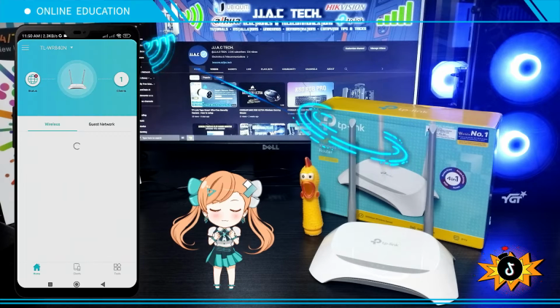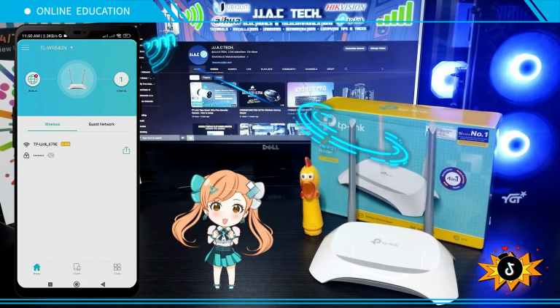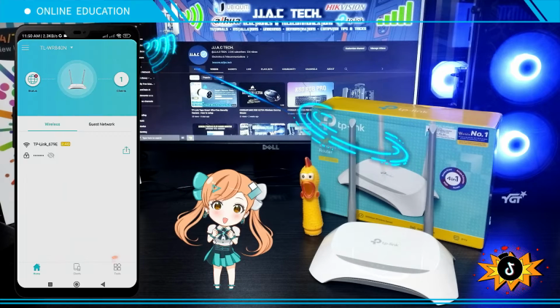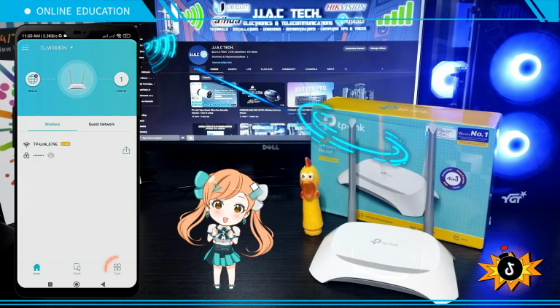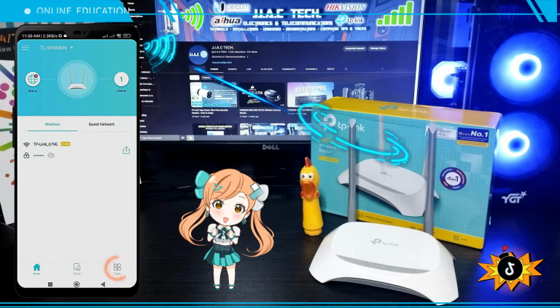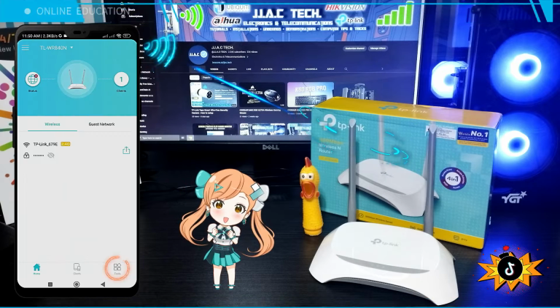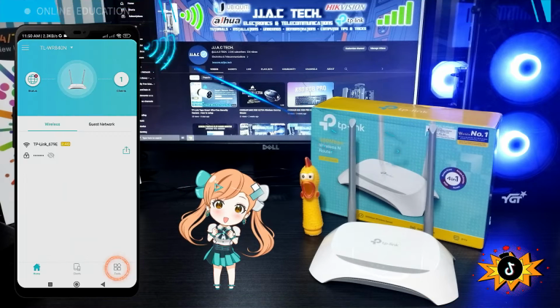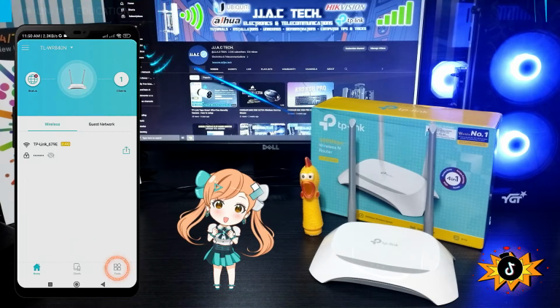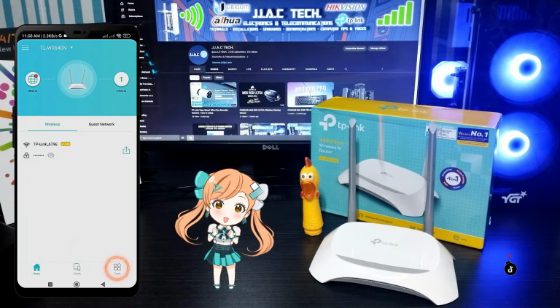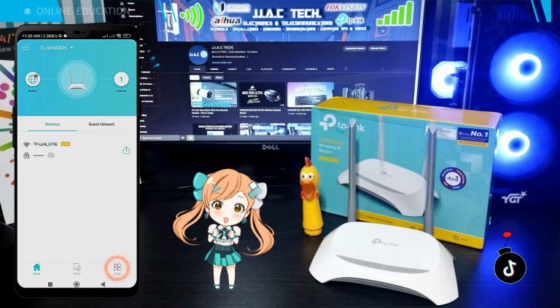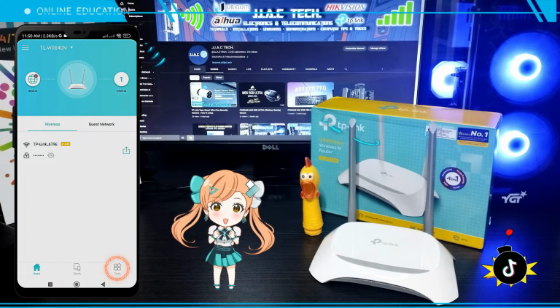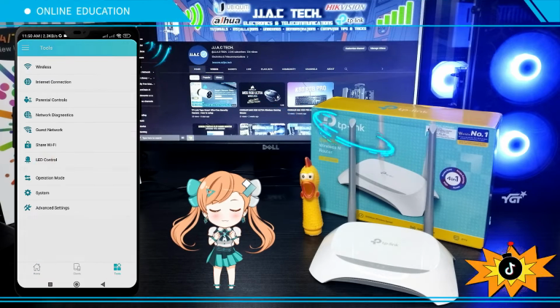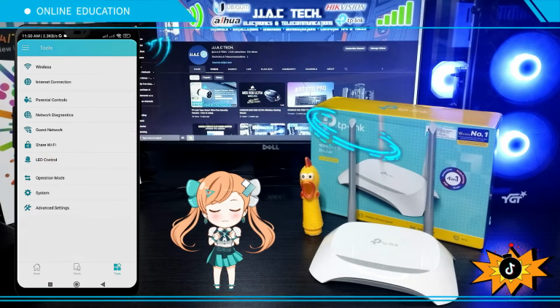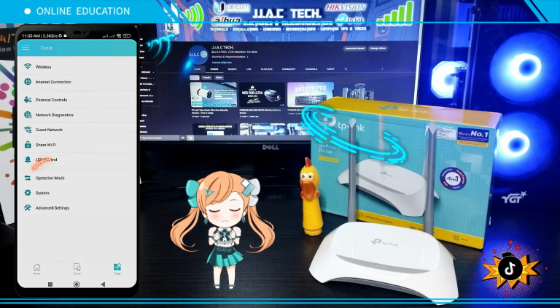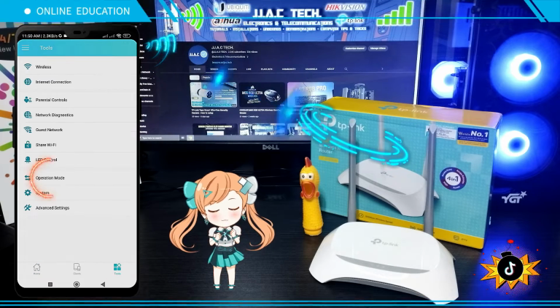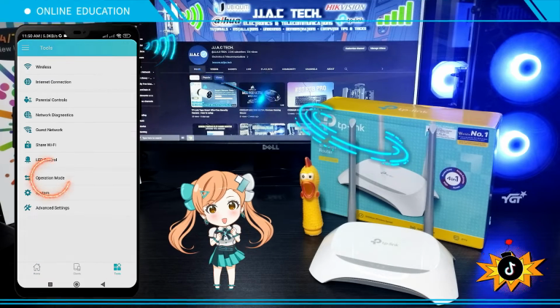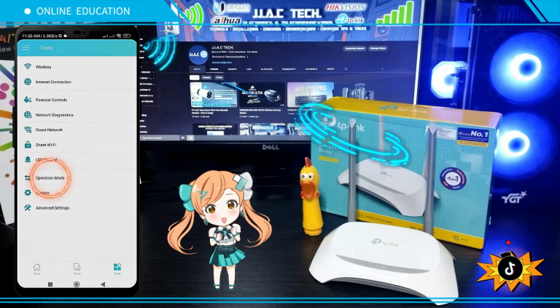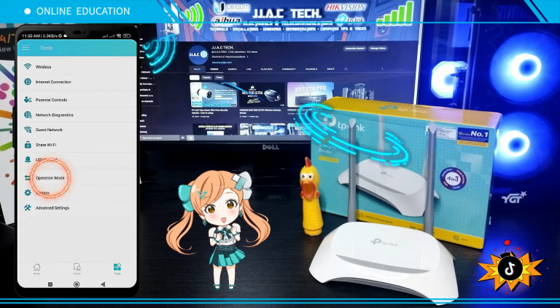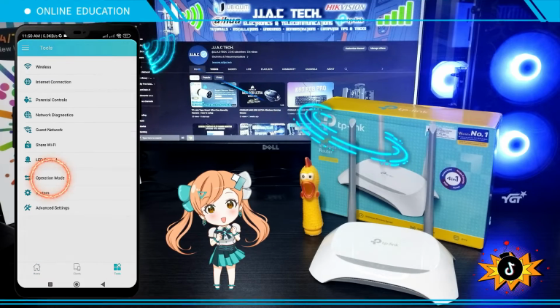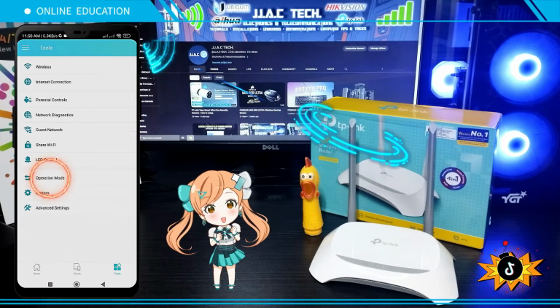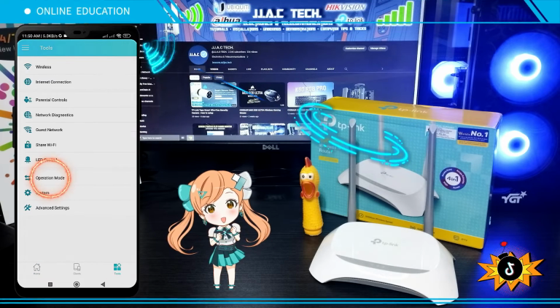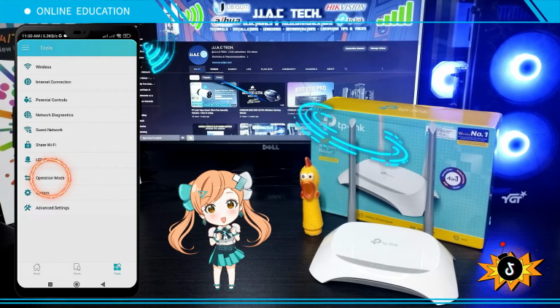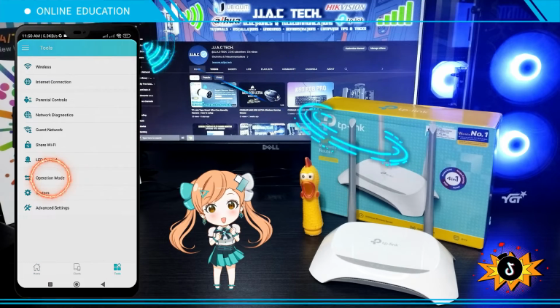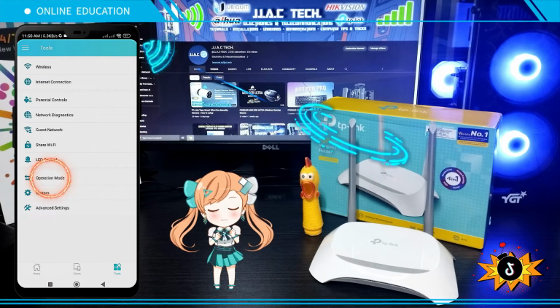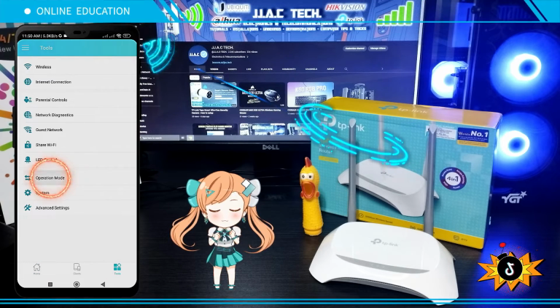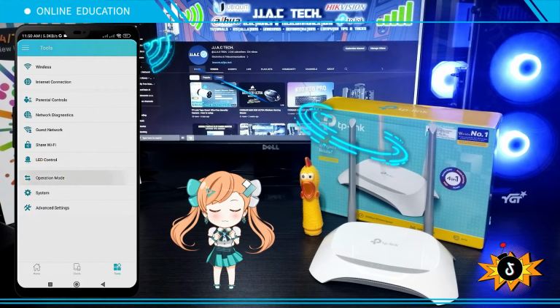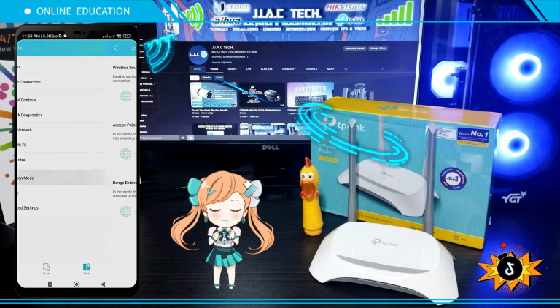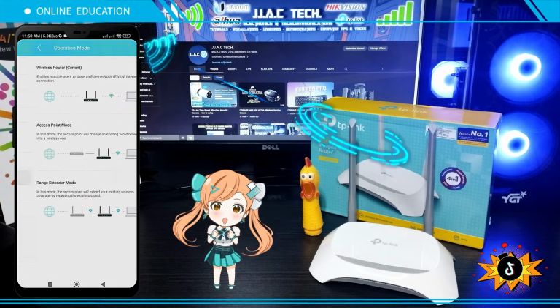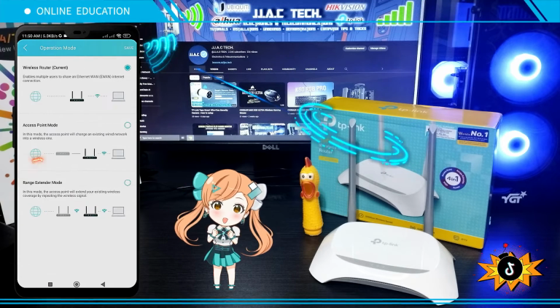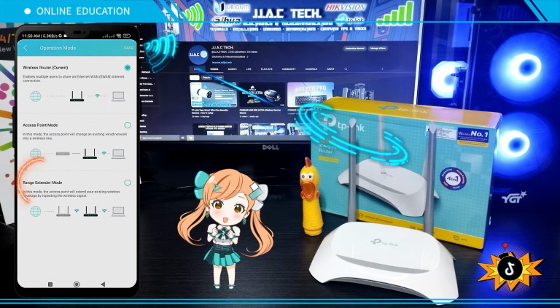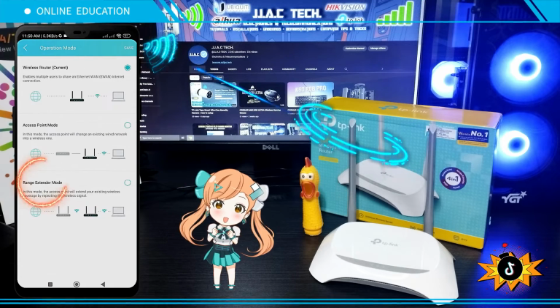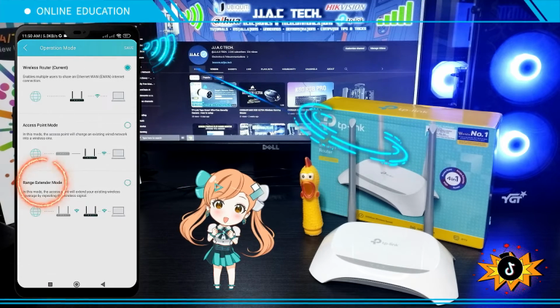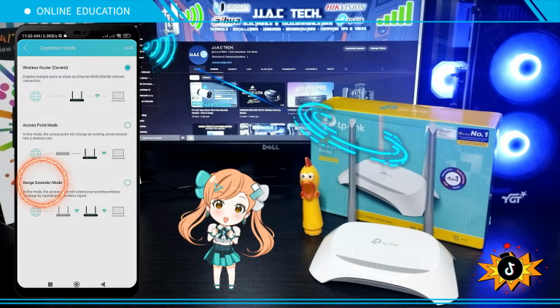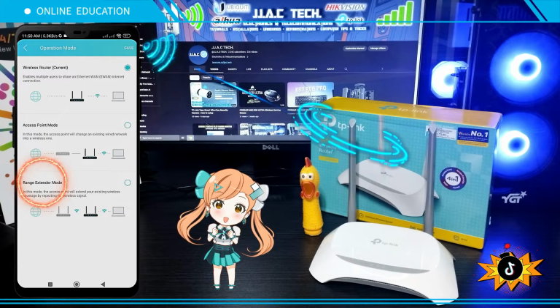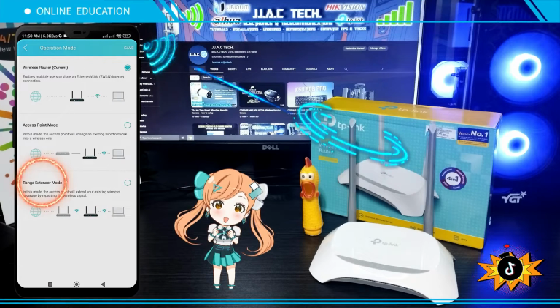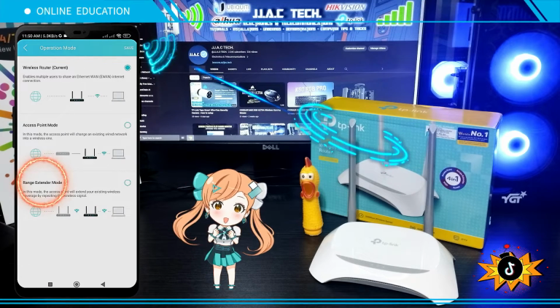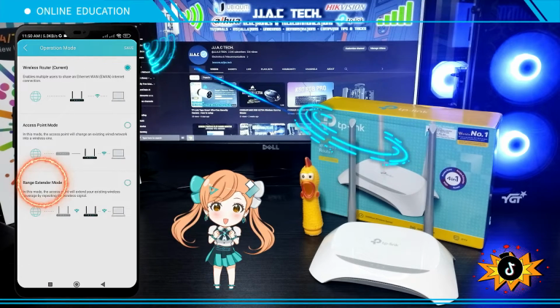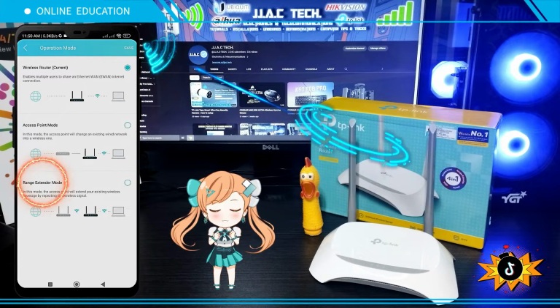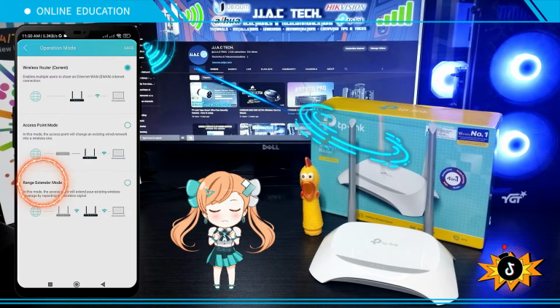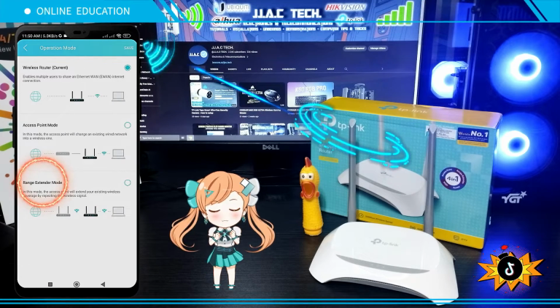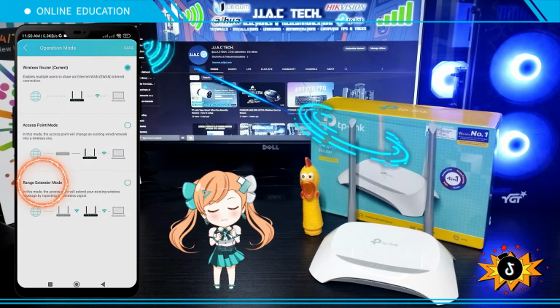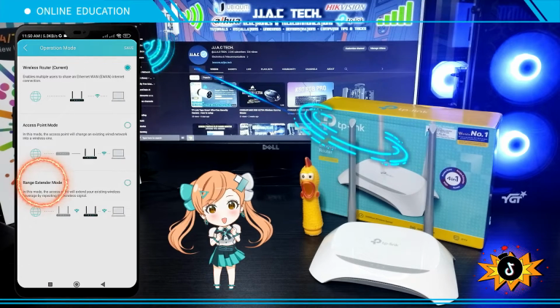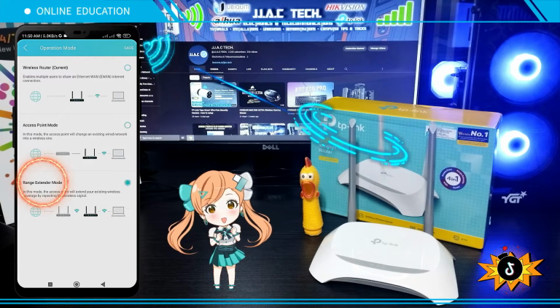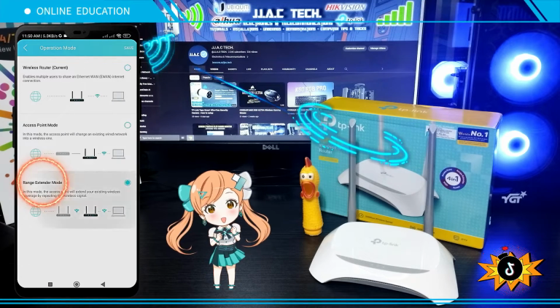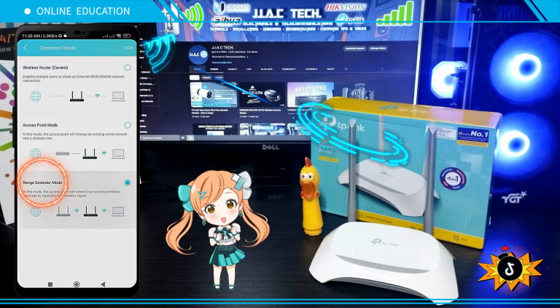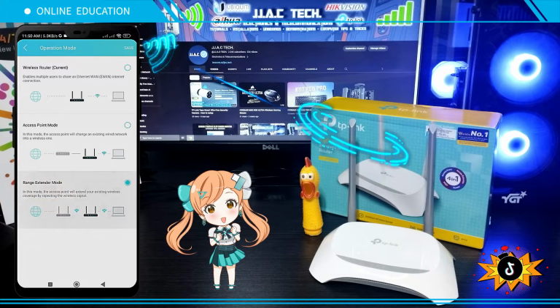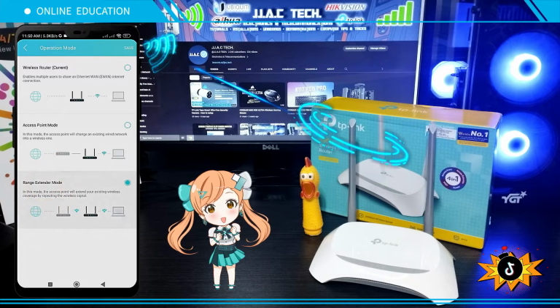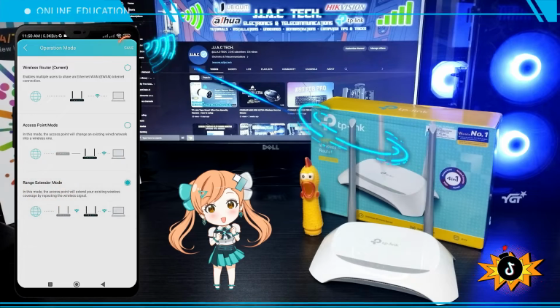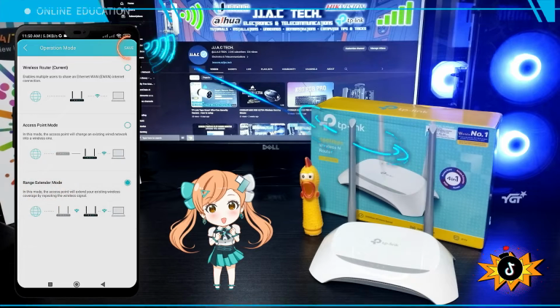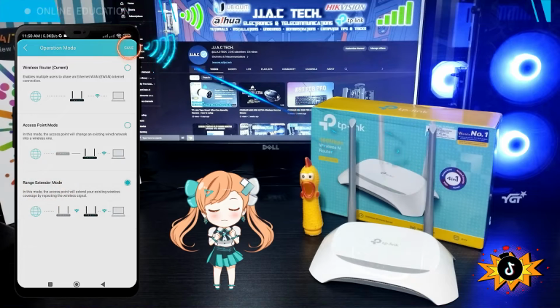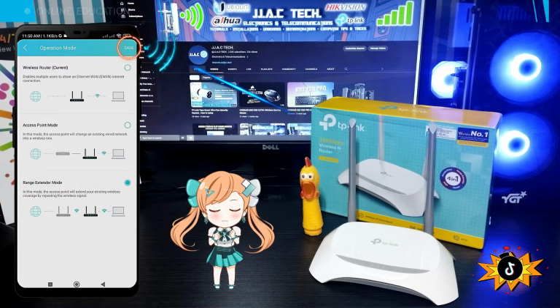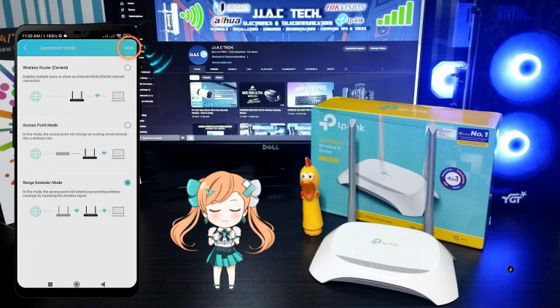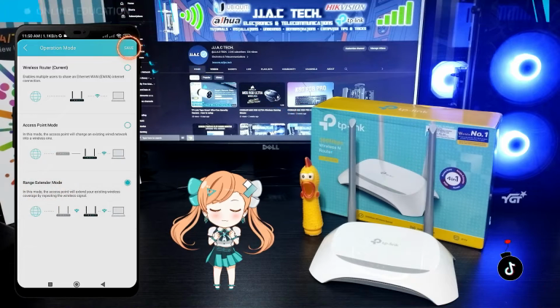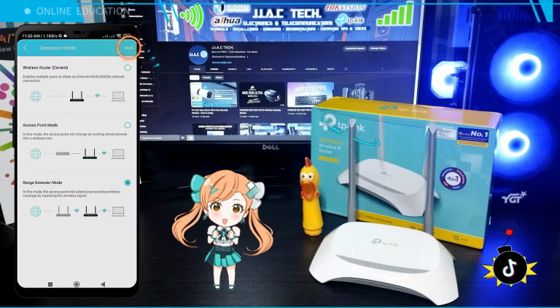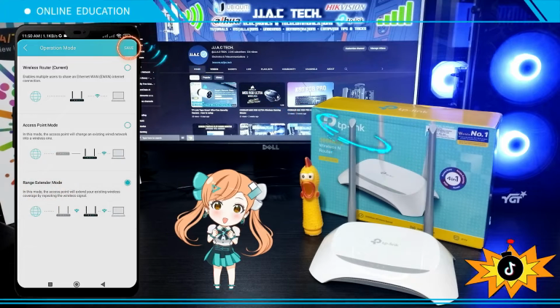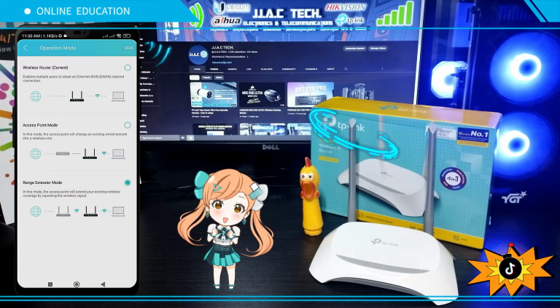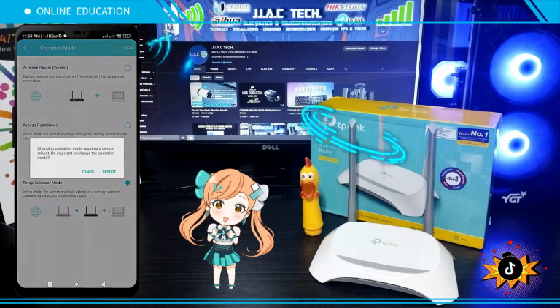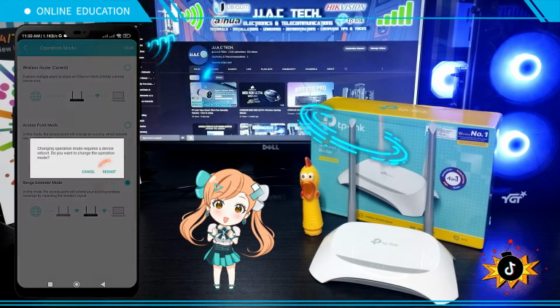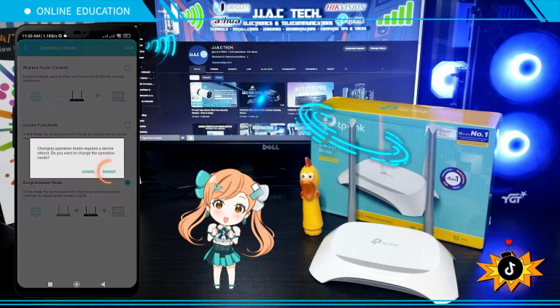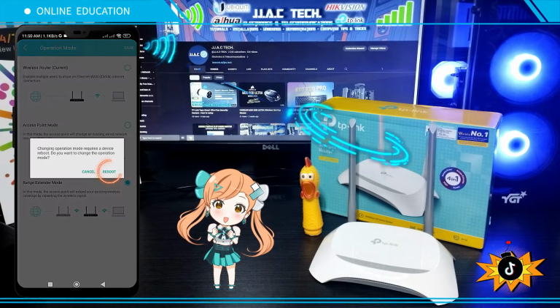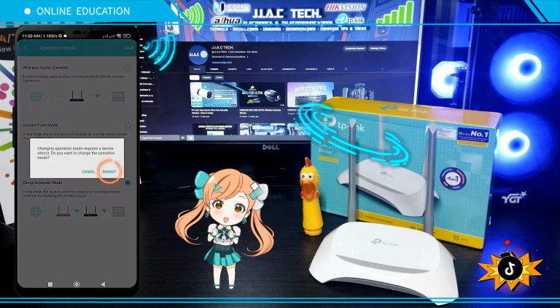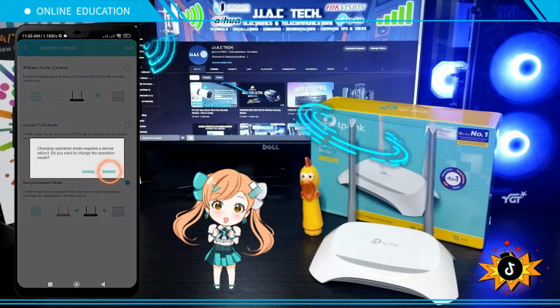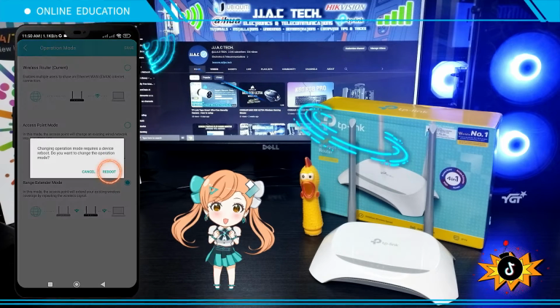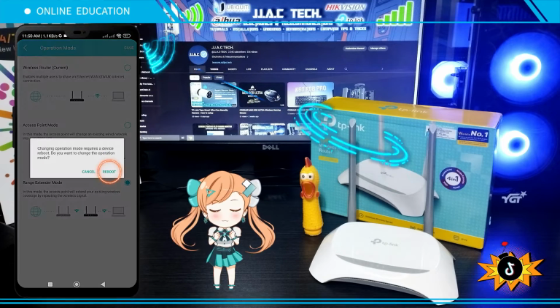Tap Tools. Tap Operation Mode. Select Range Extender Mode. Tap Save. Tap Reboot.